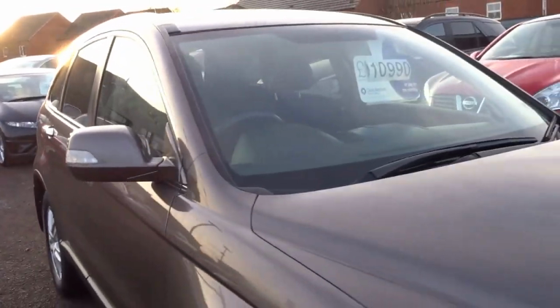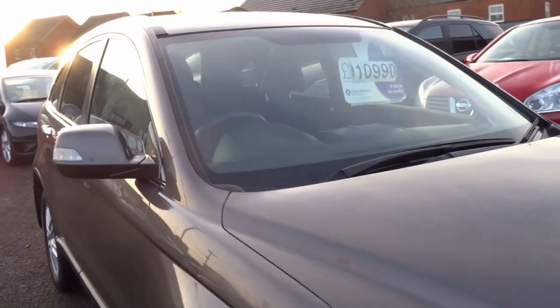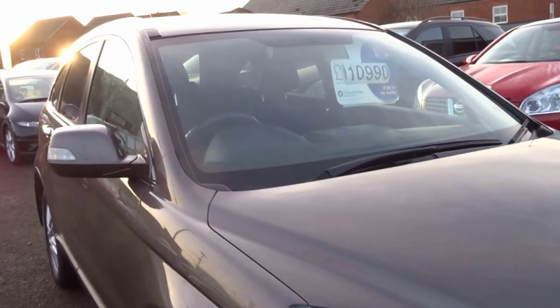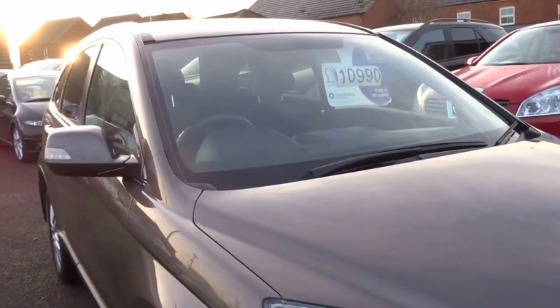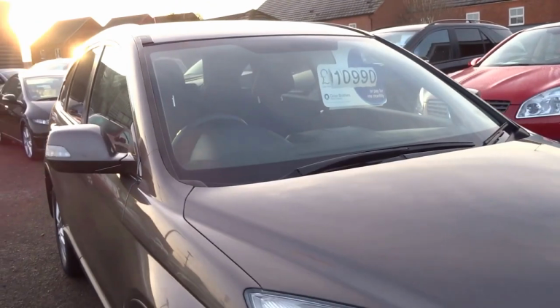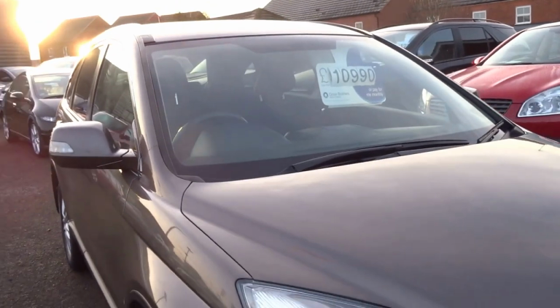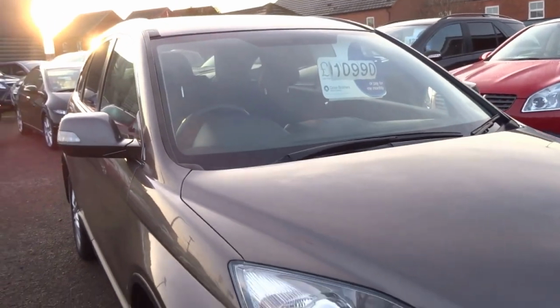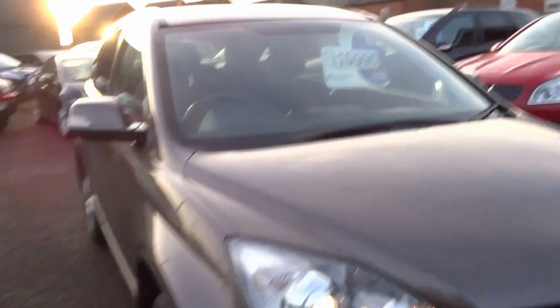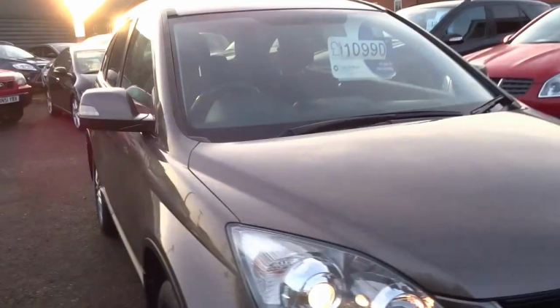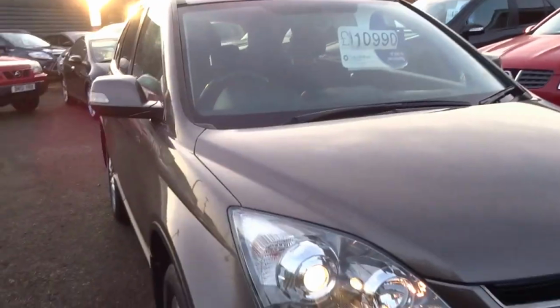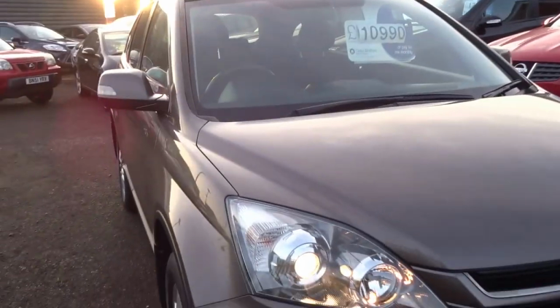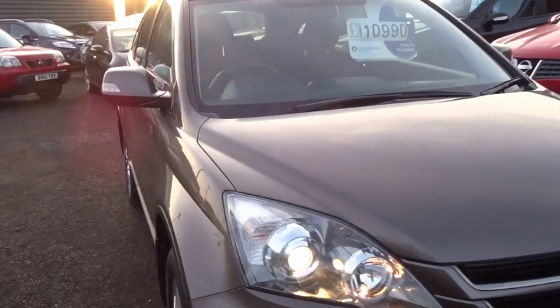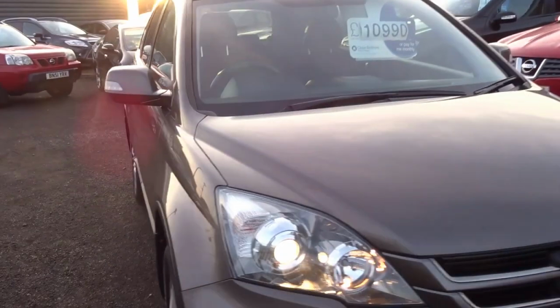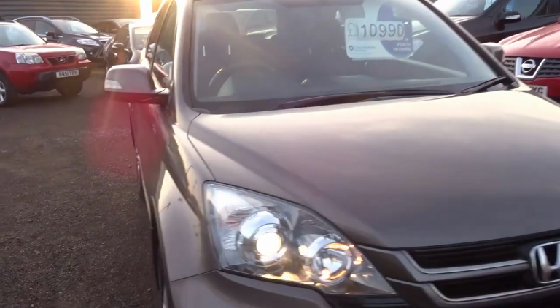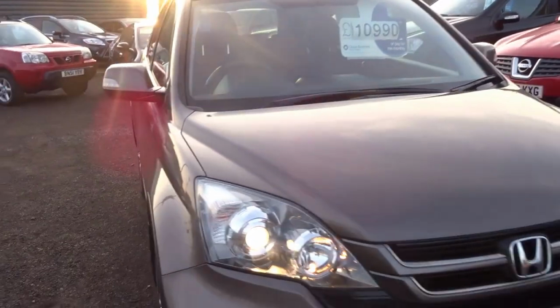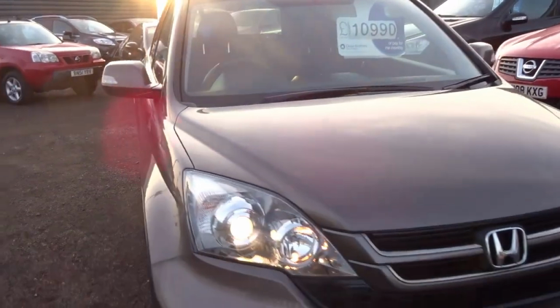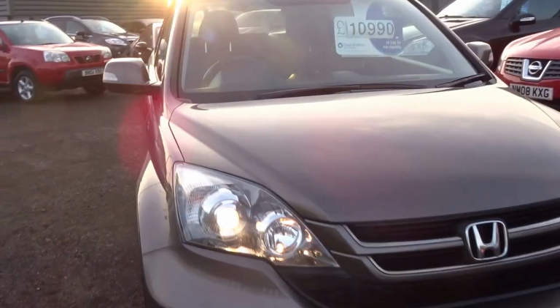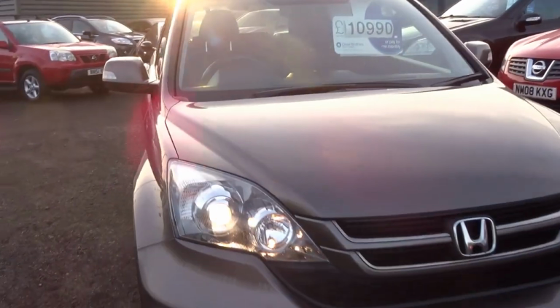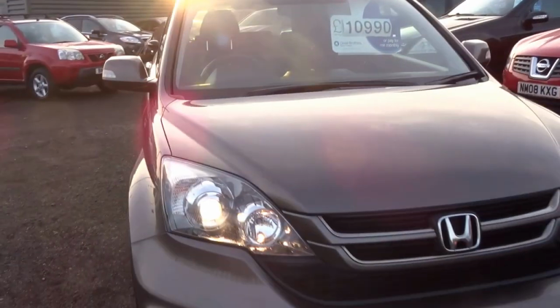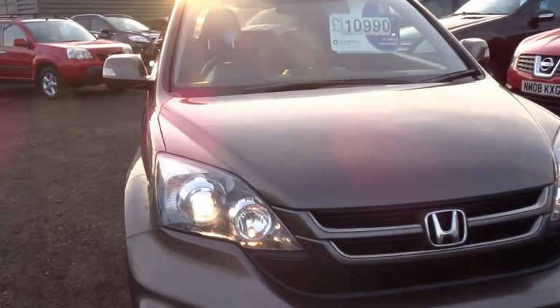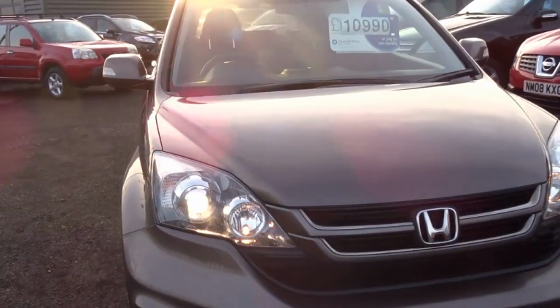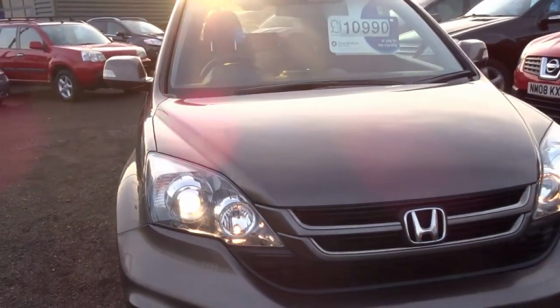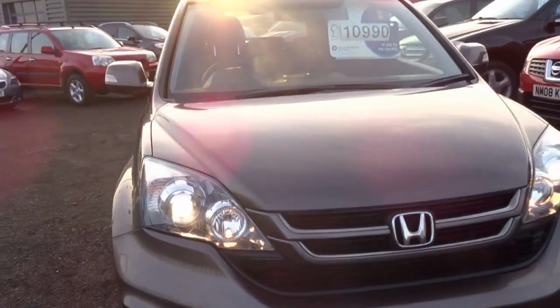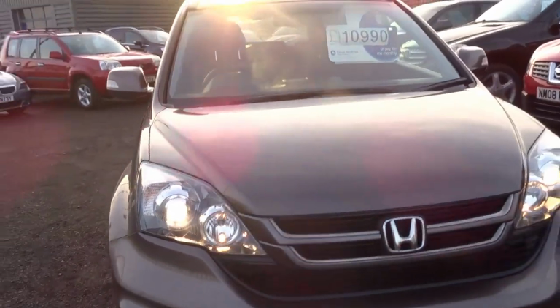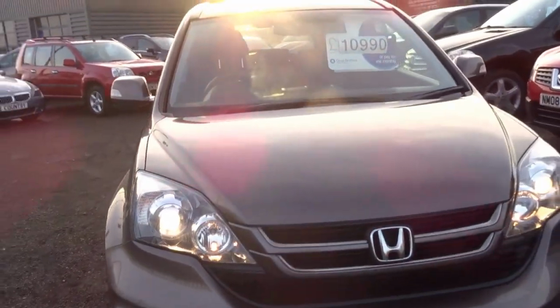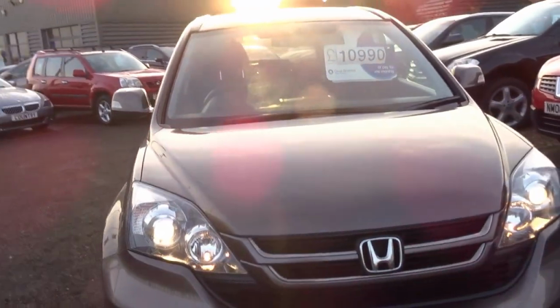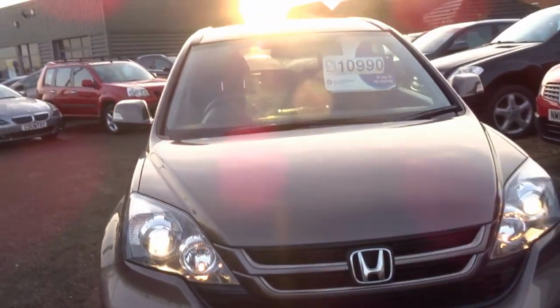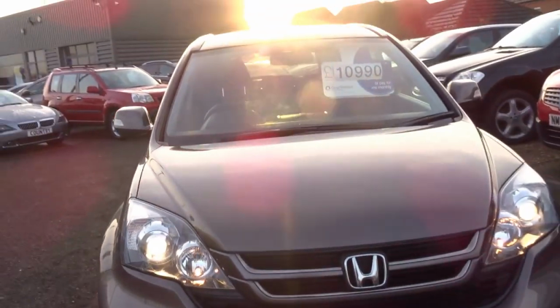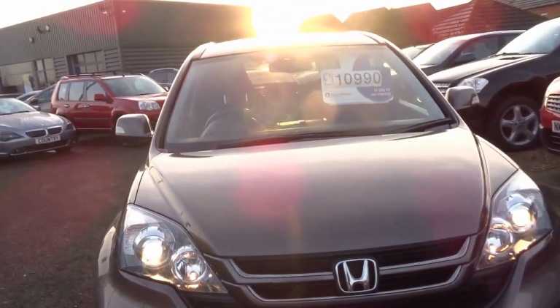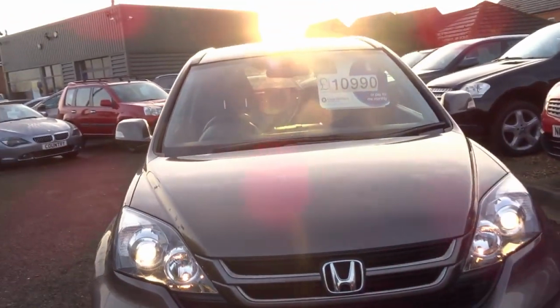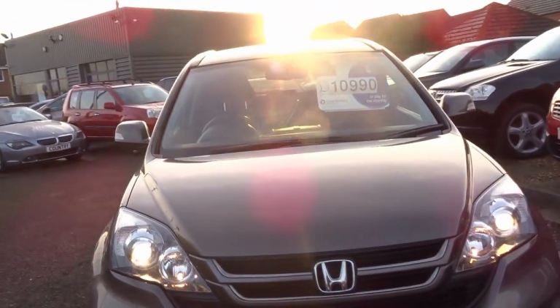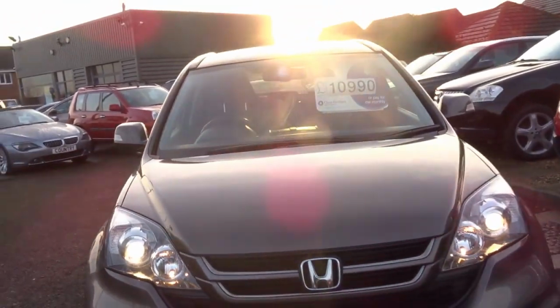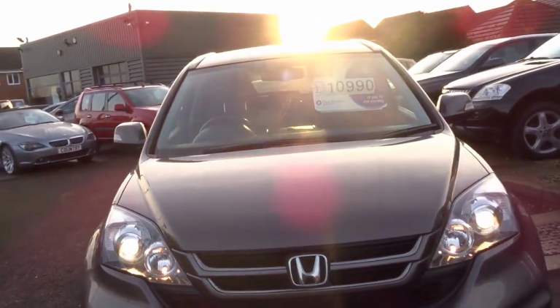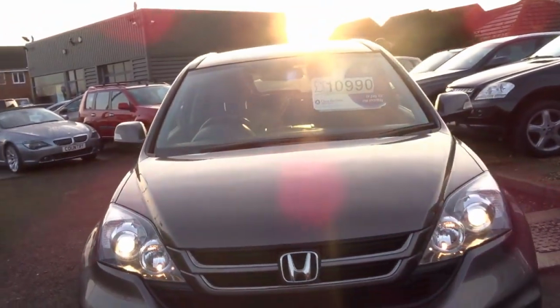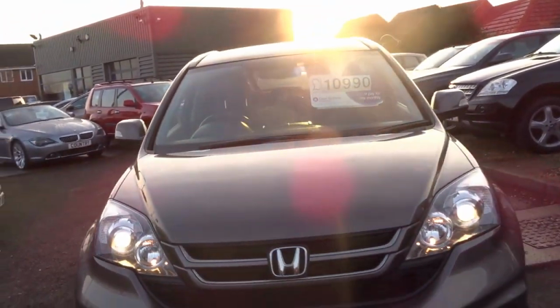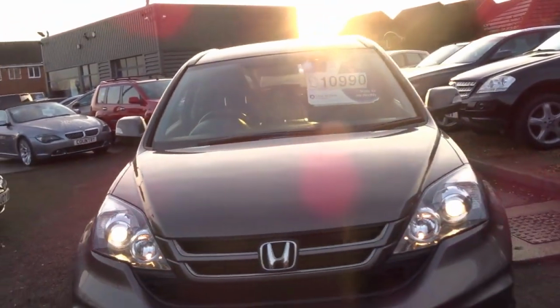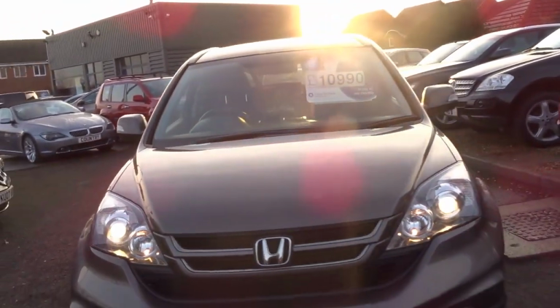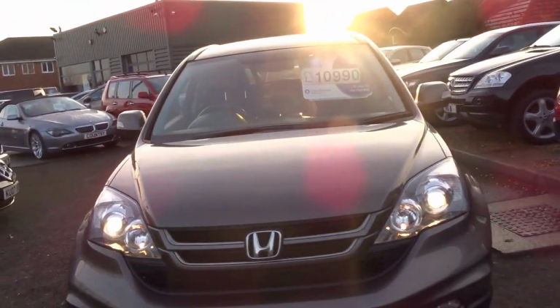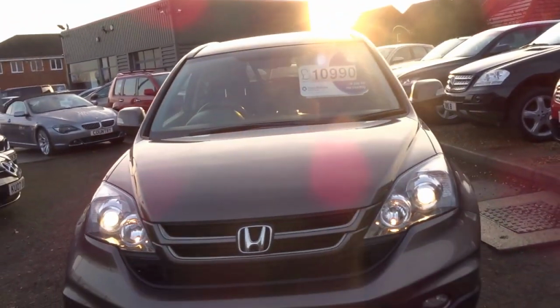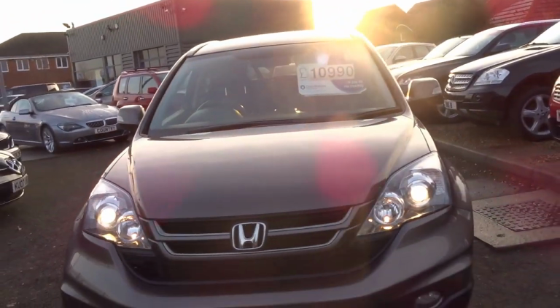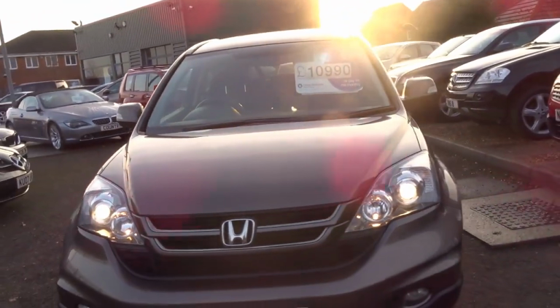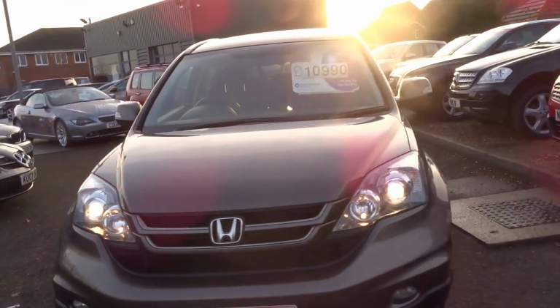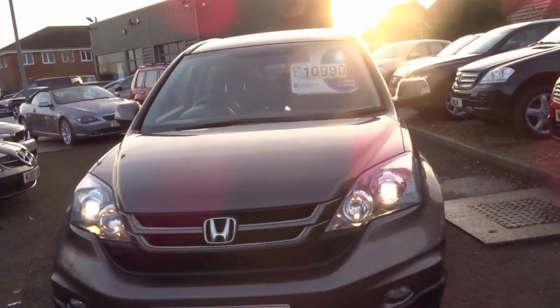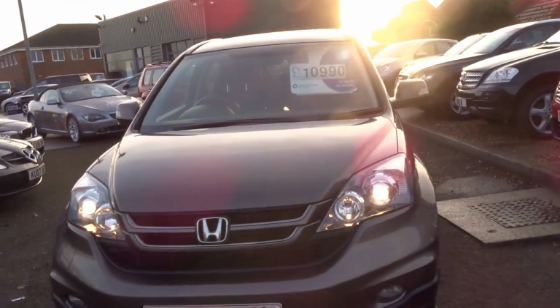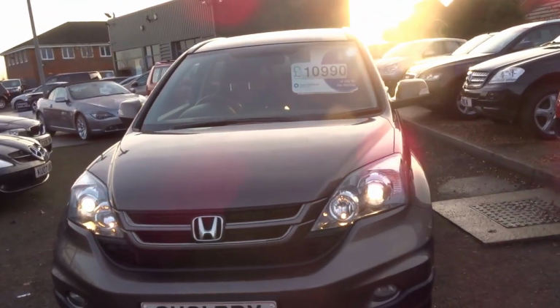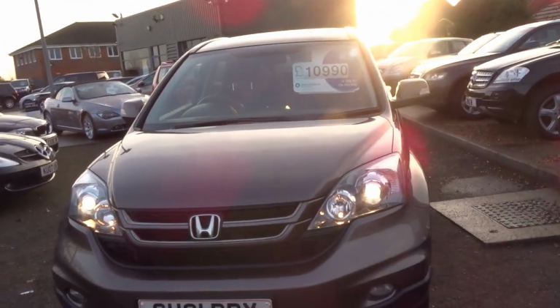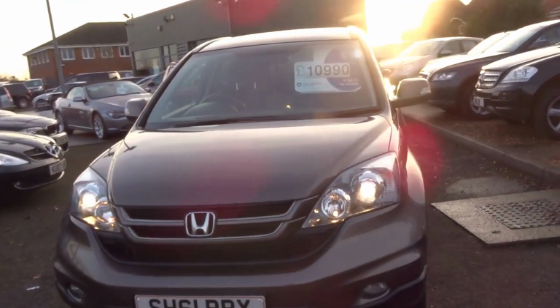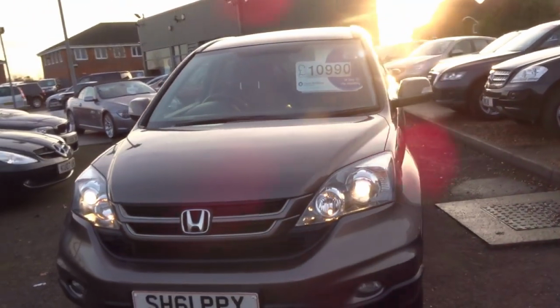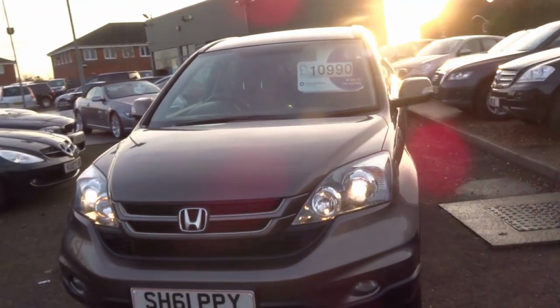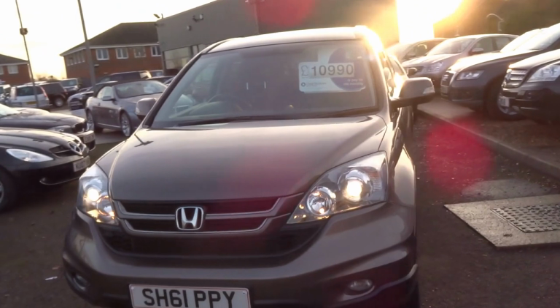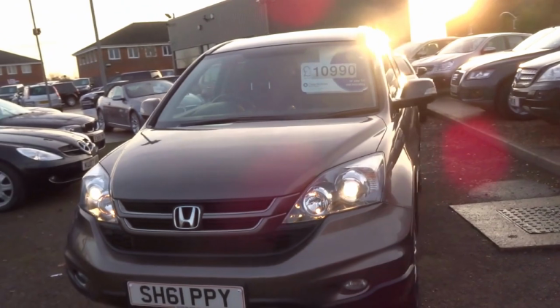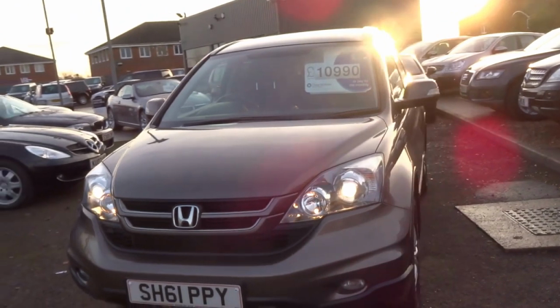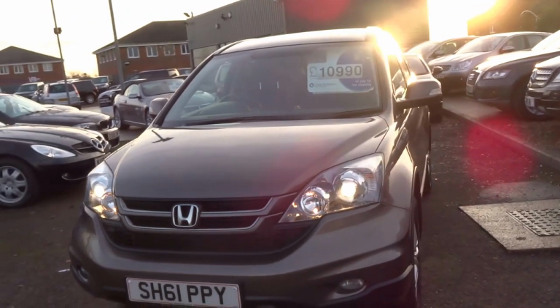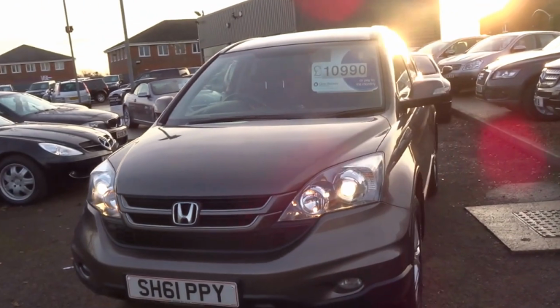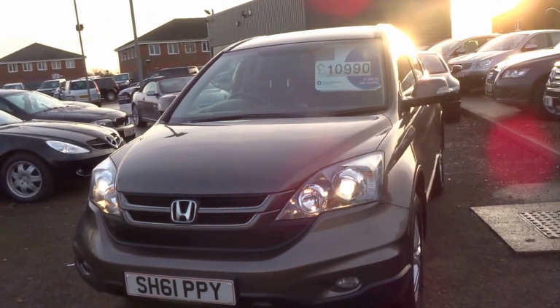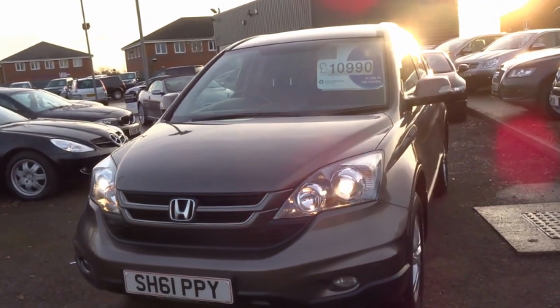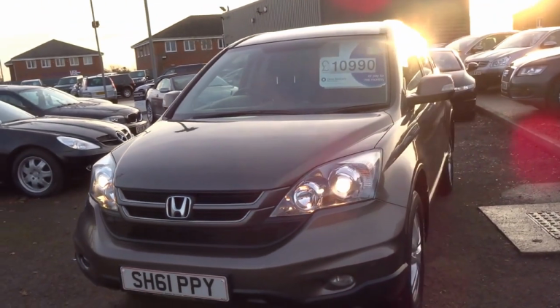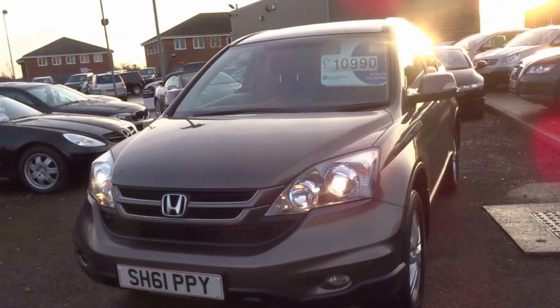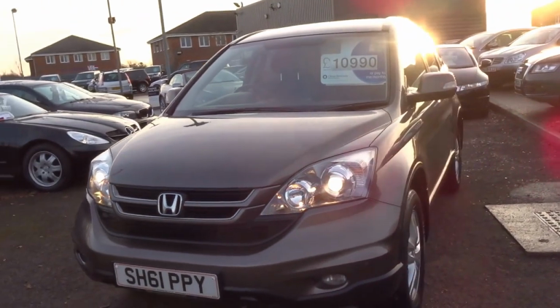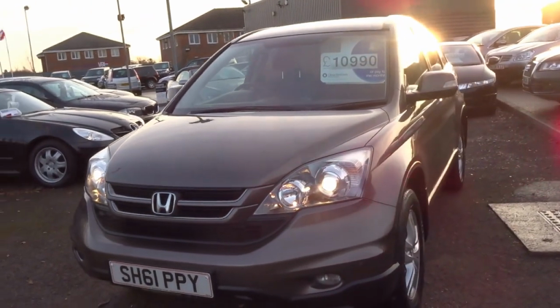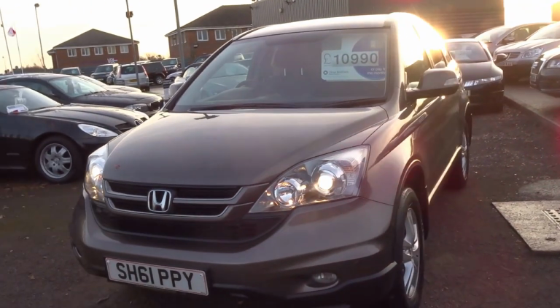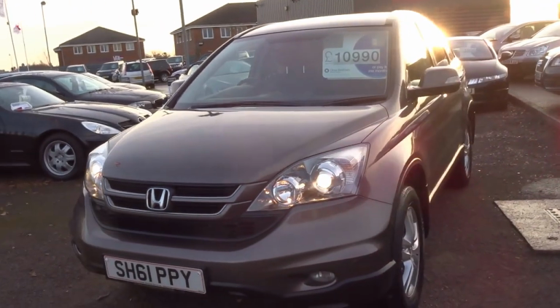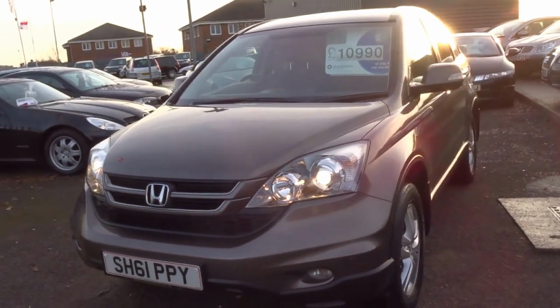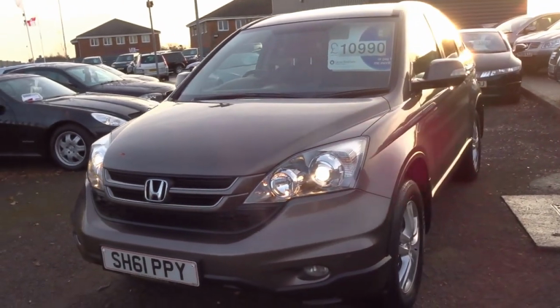£10,990 — it has just come into stock today. If you'd like to arrange your viewing please do give one of us a call, we'll be happy to help. Thank you.